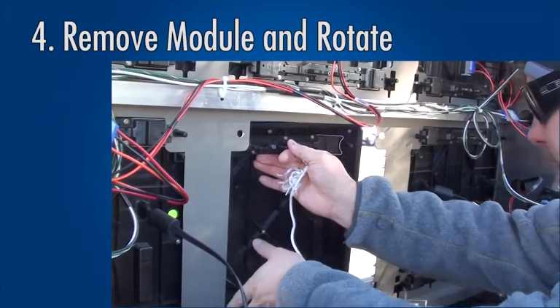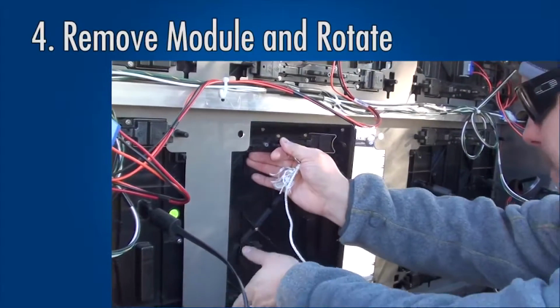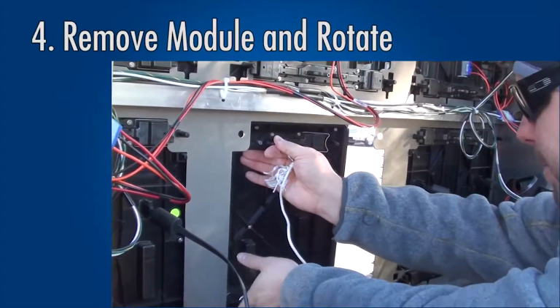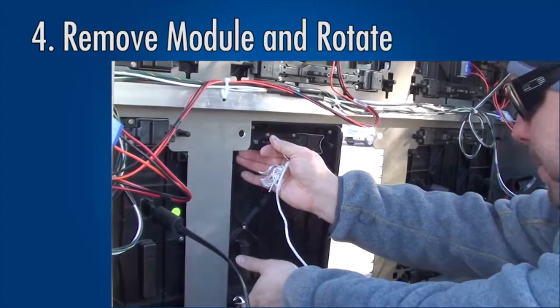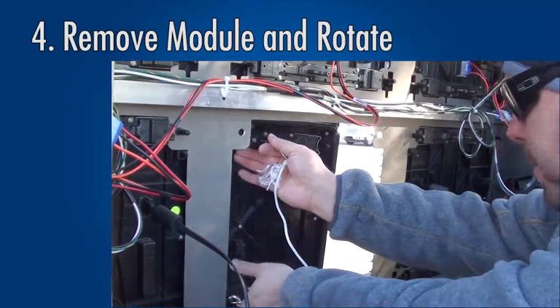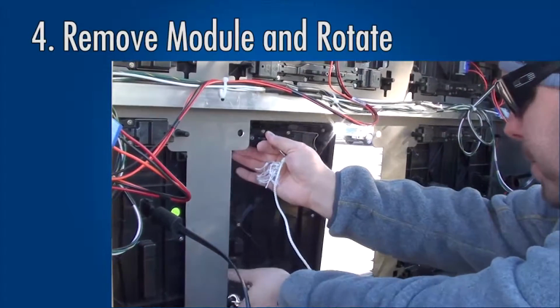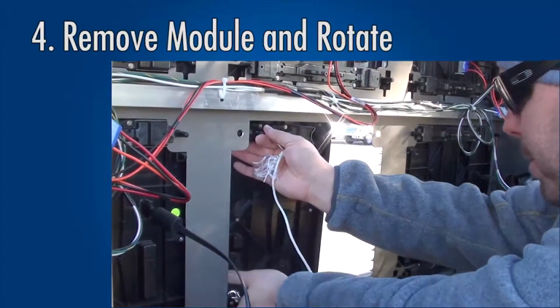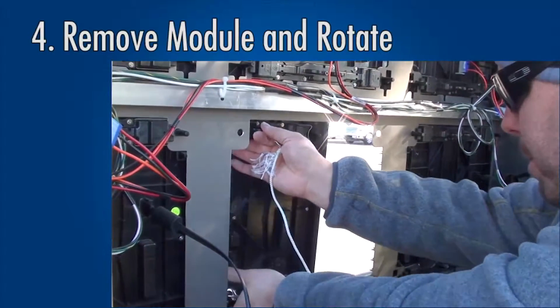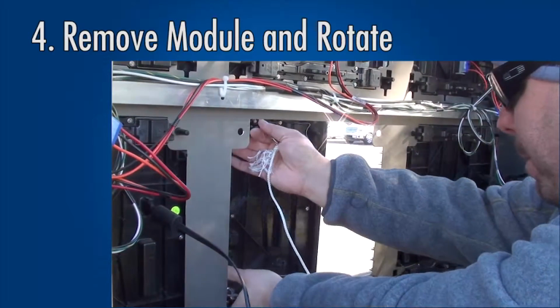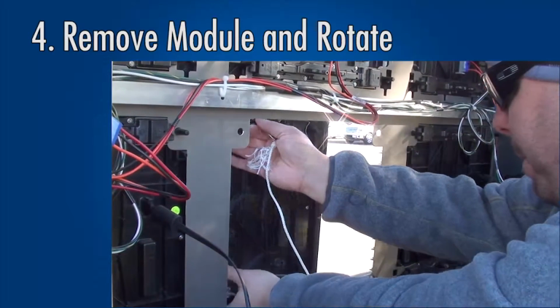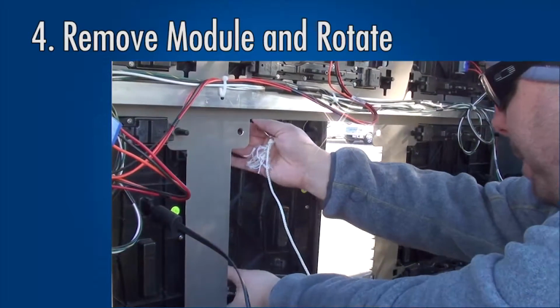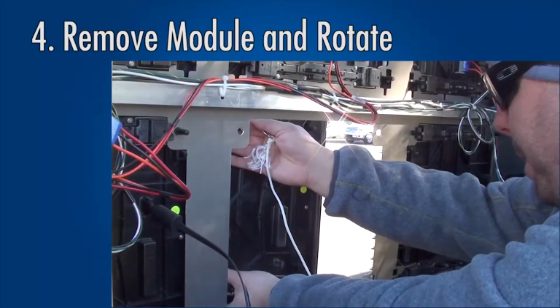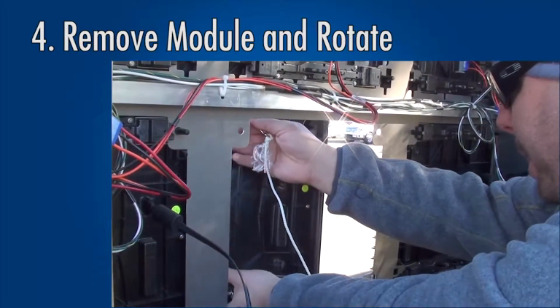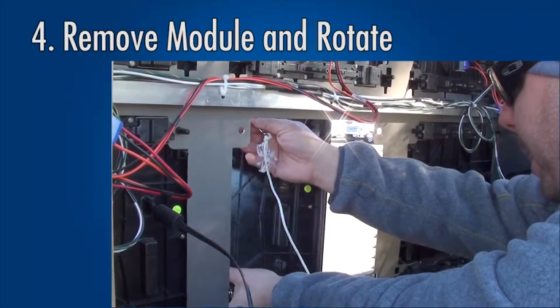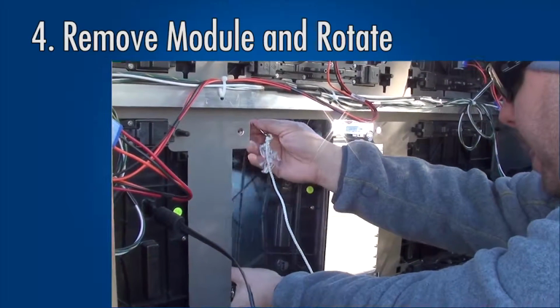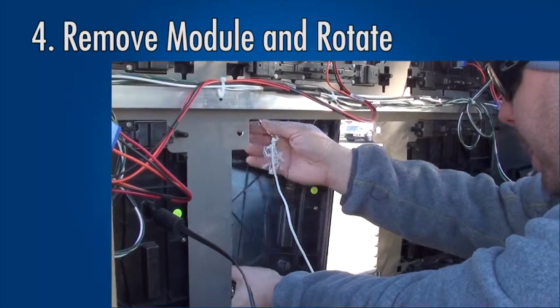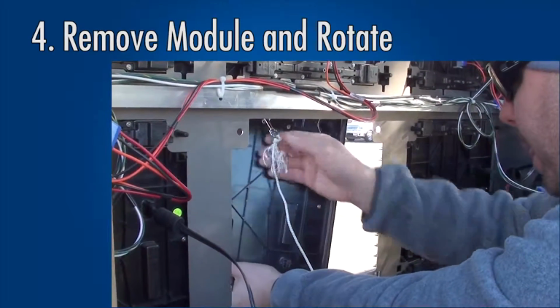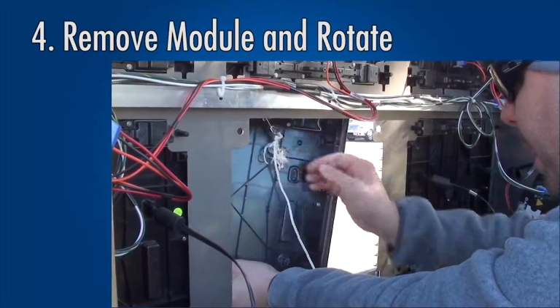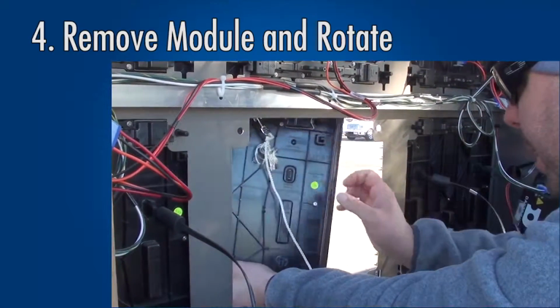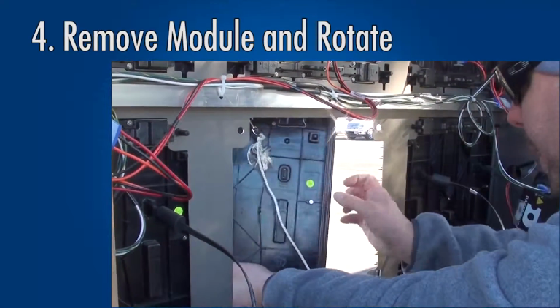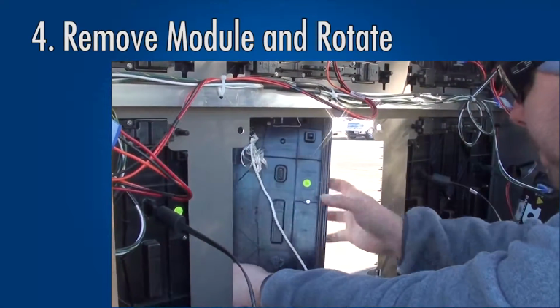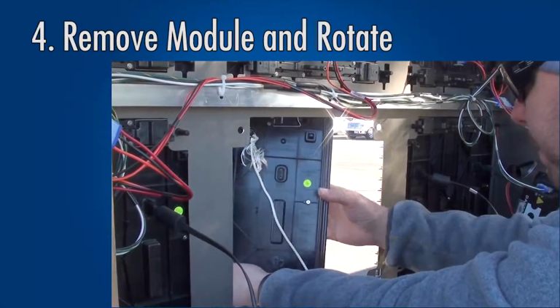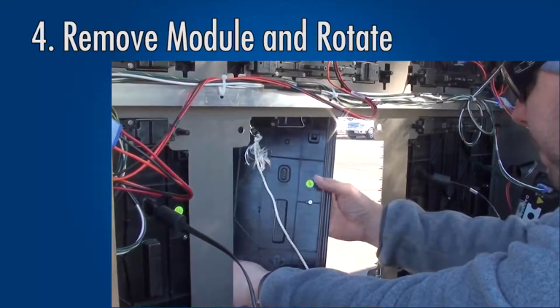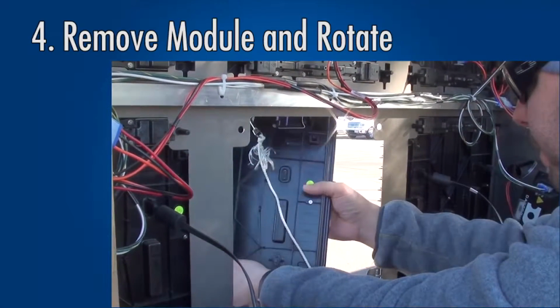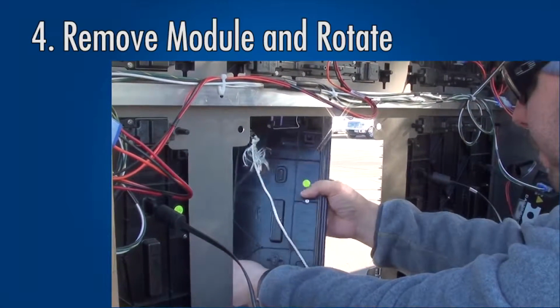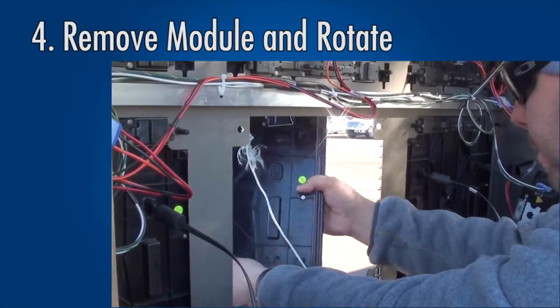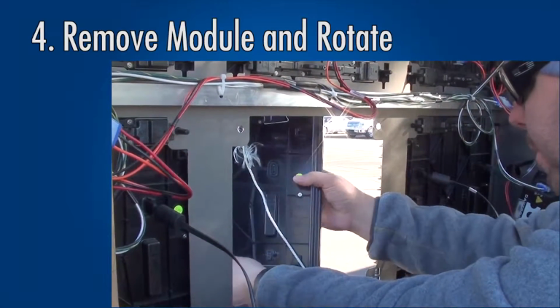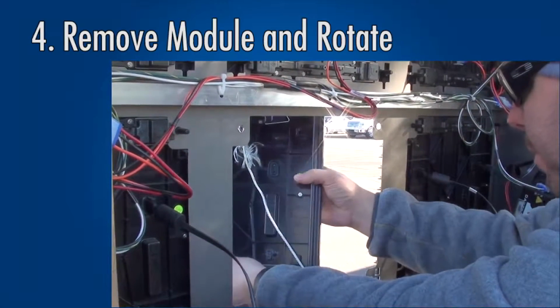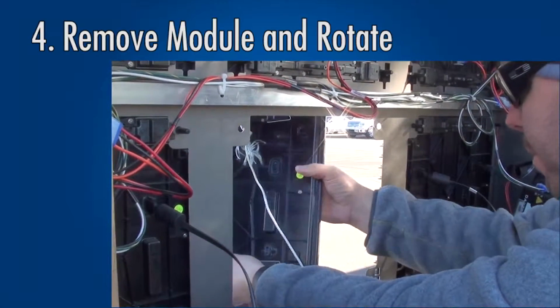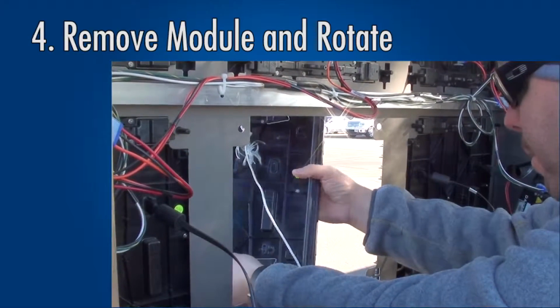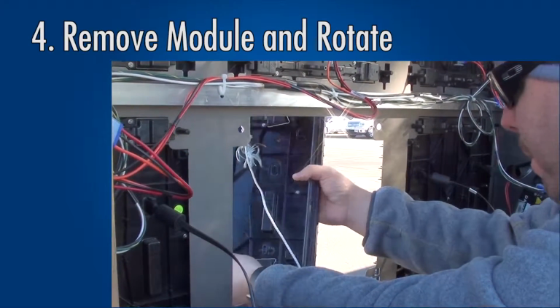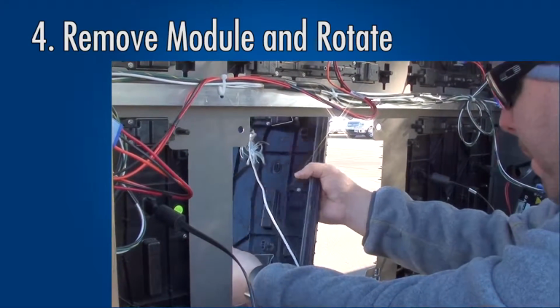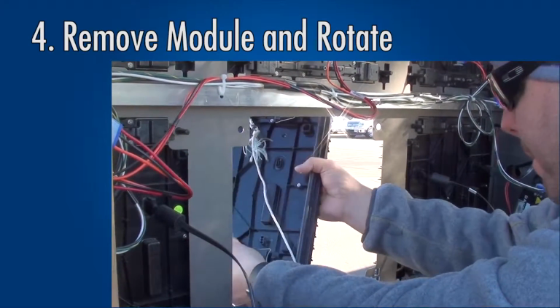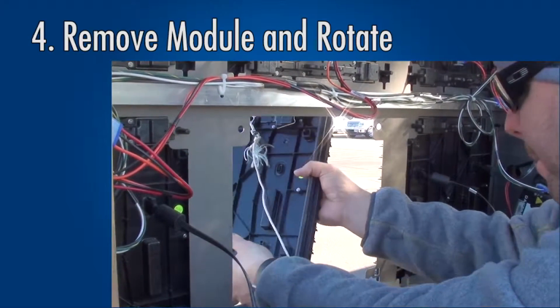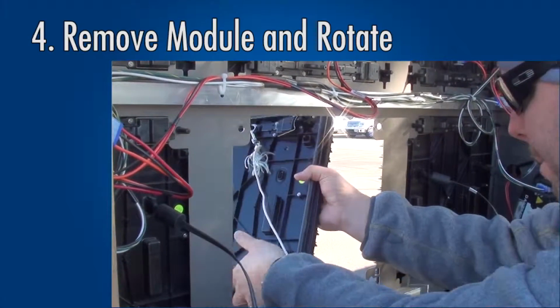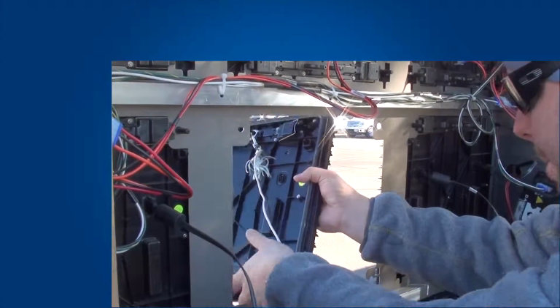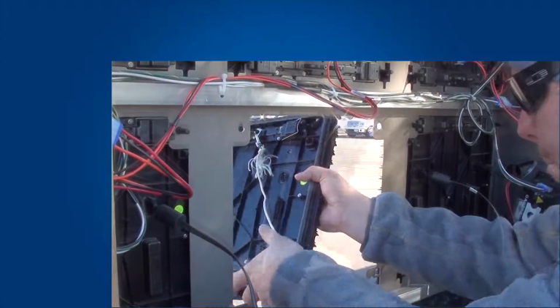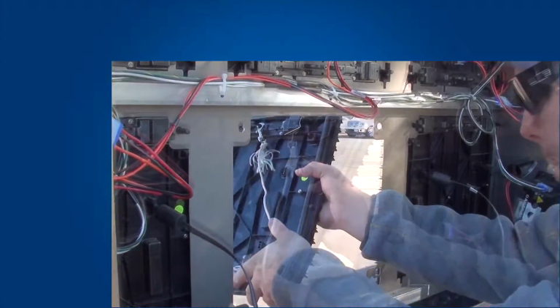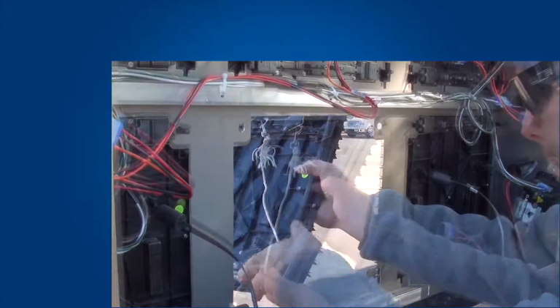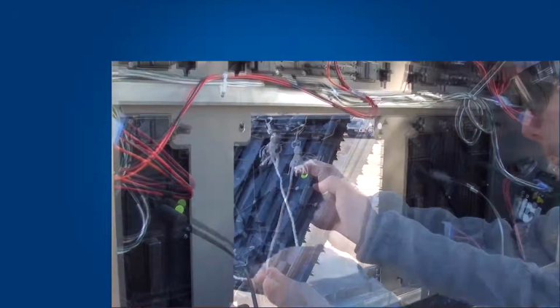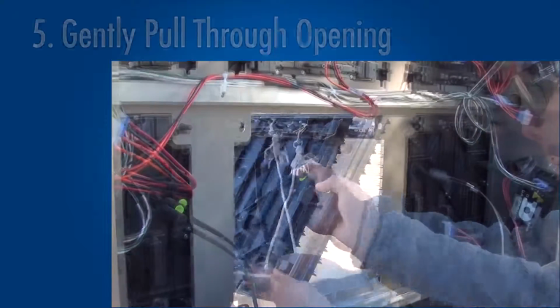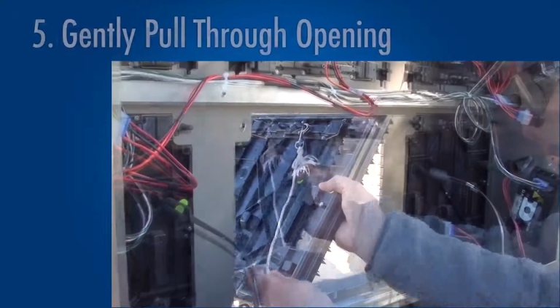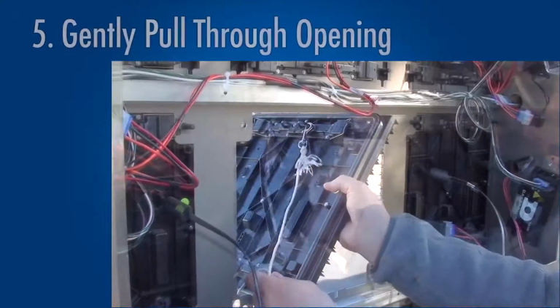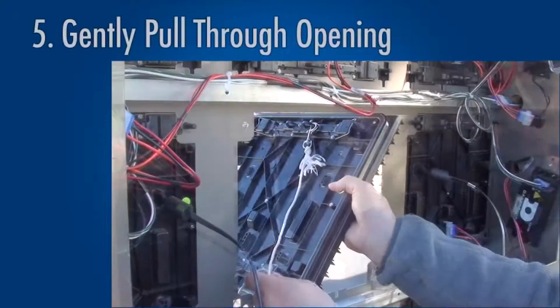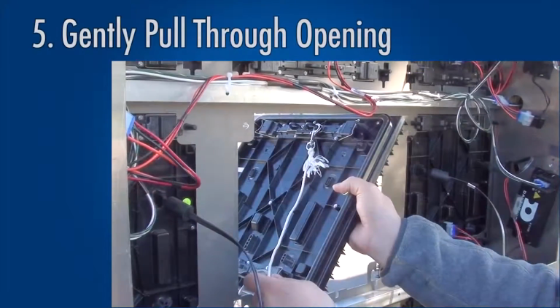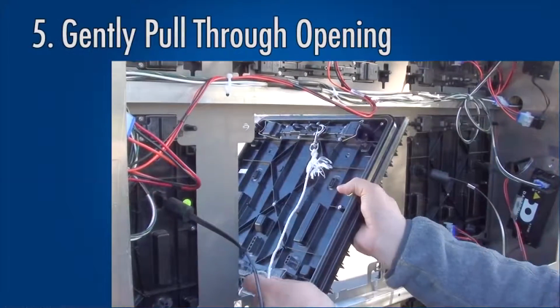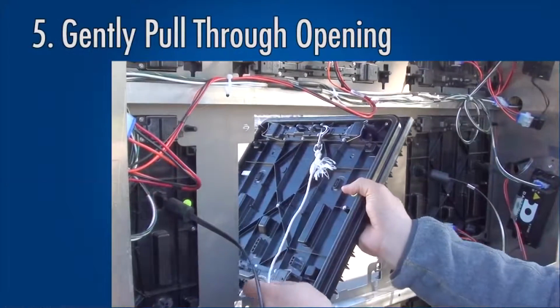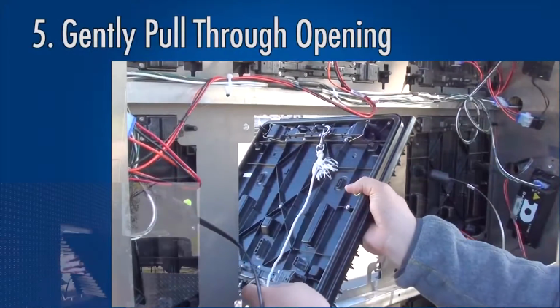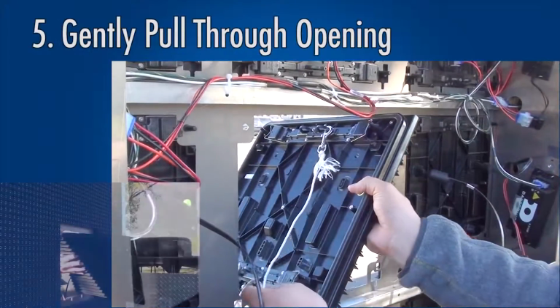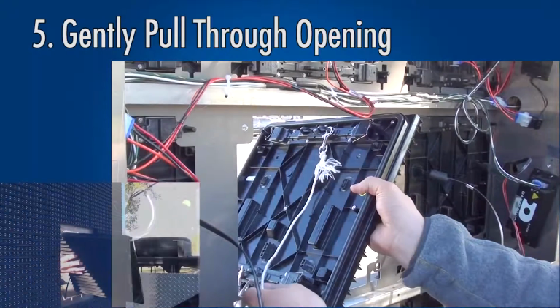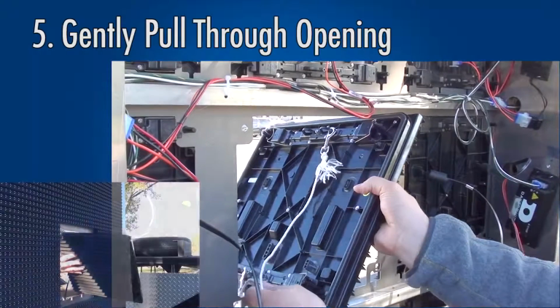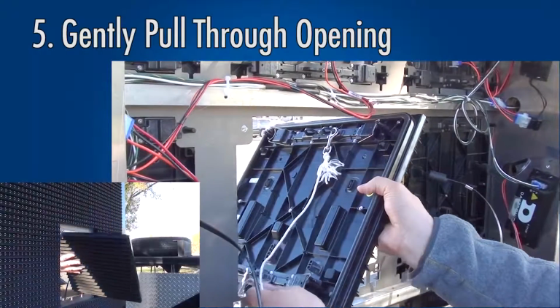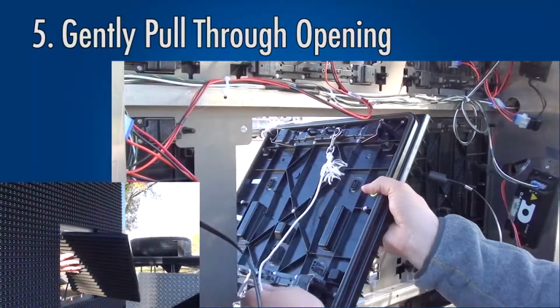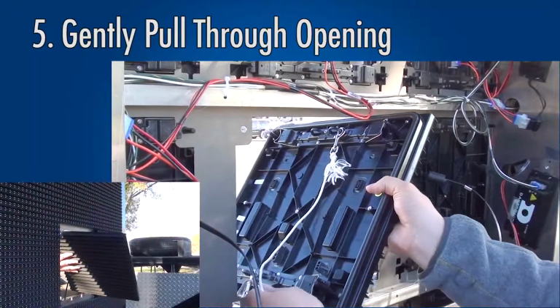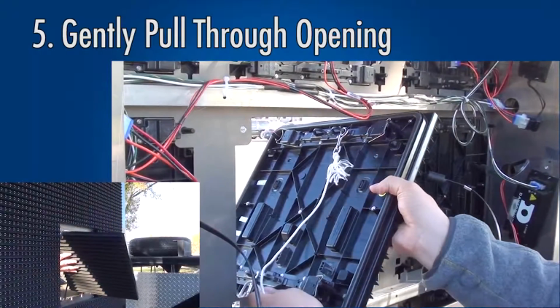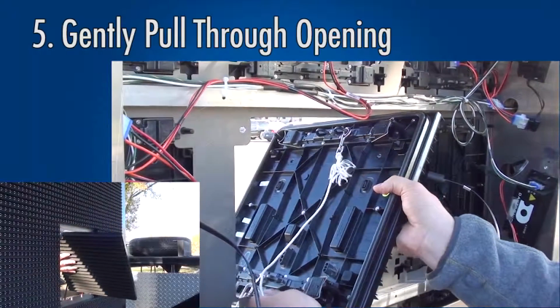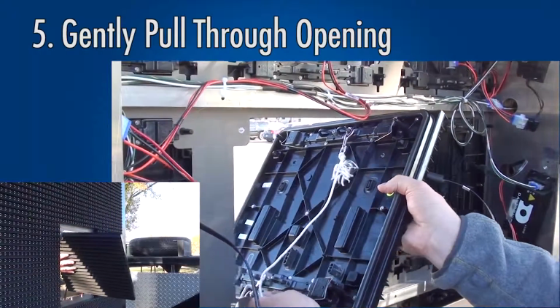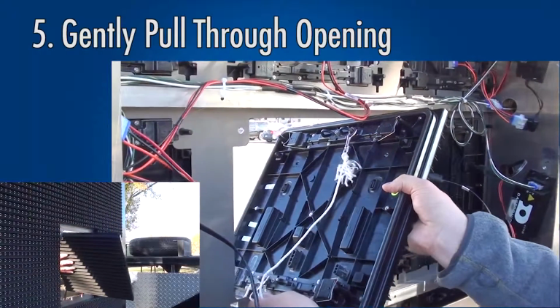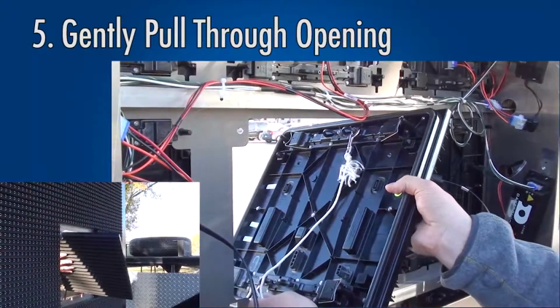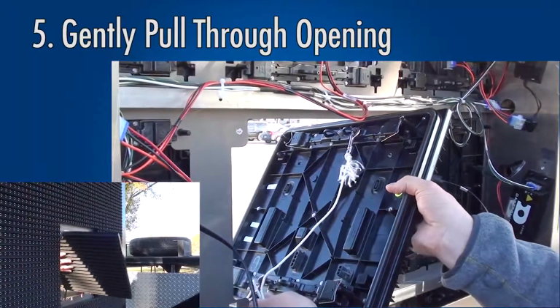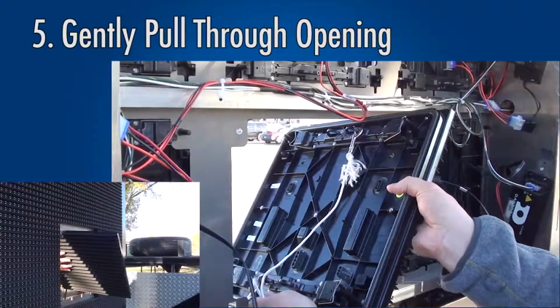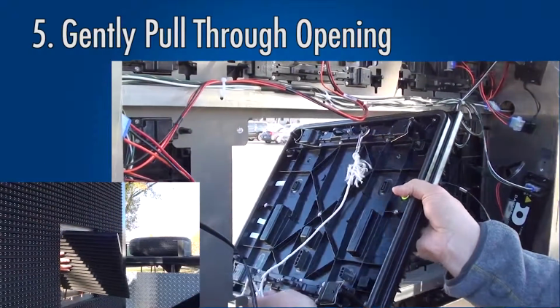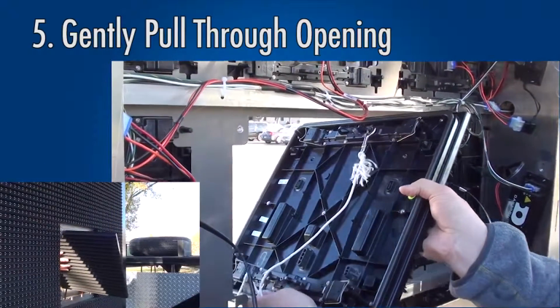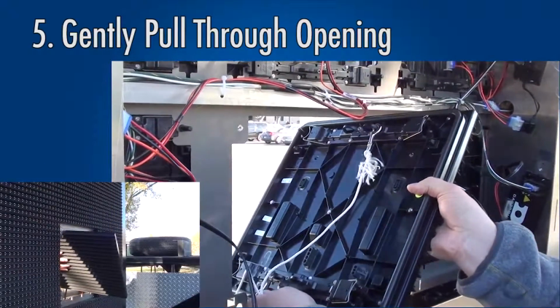Remove the module, rotate, and gently pull the module back through the opening.